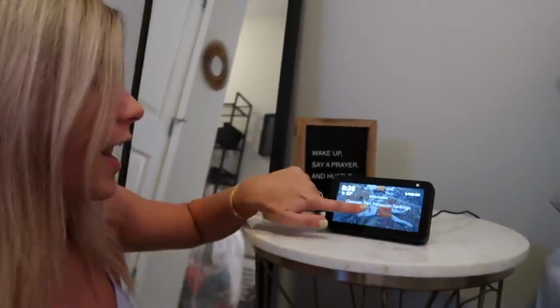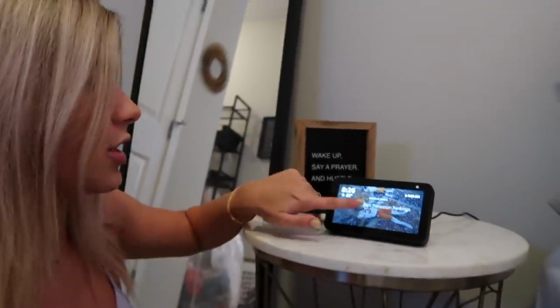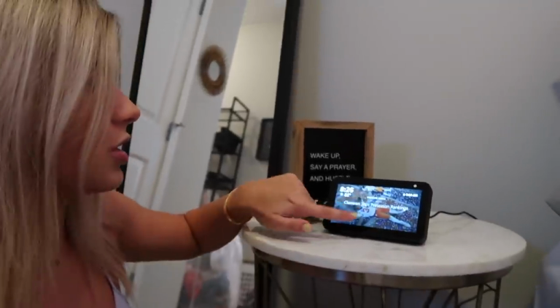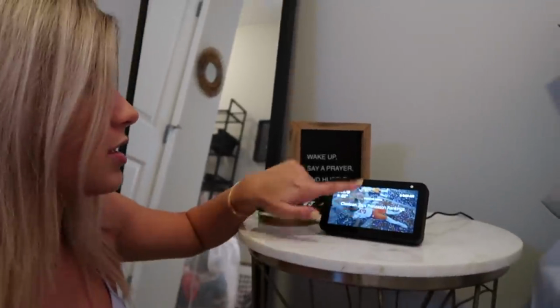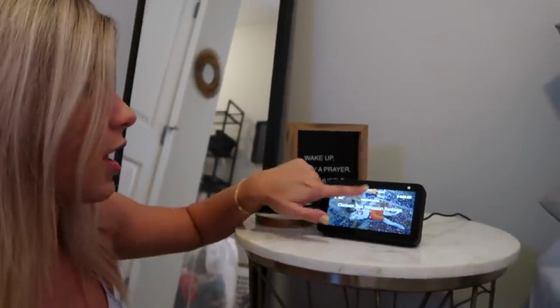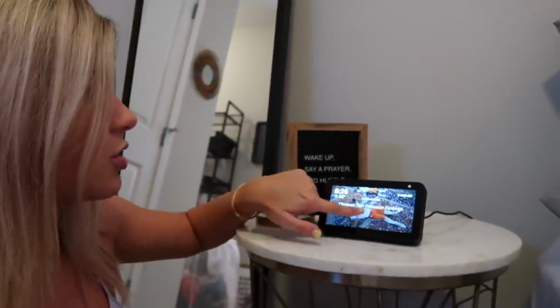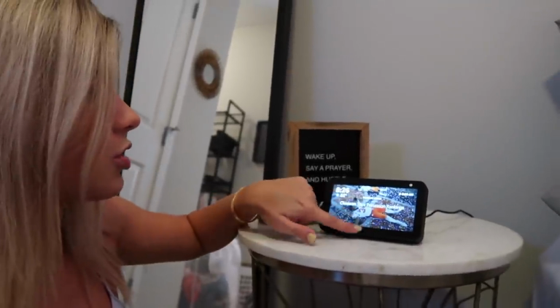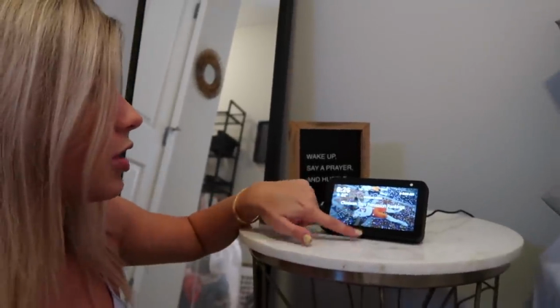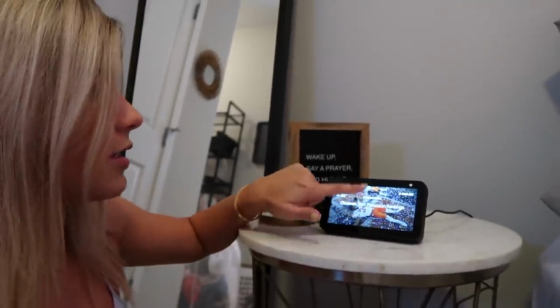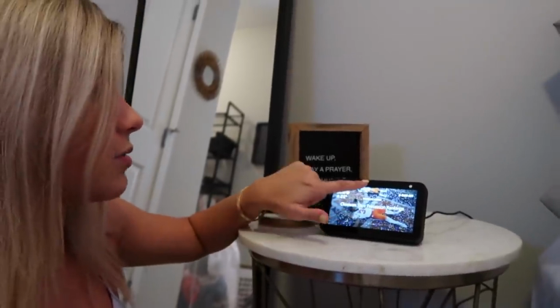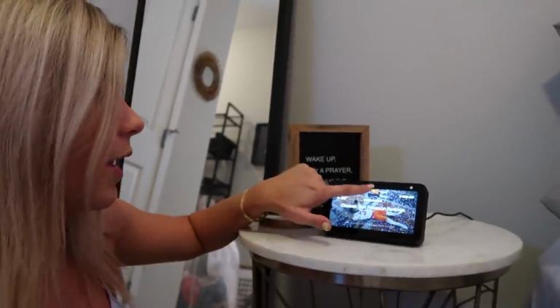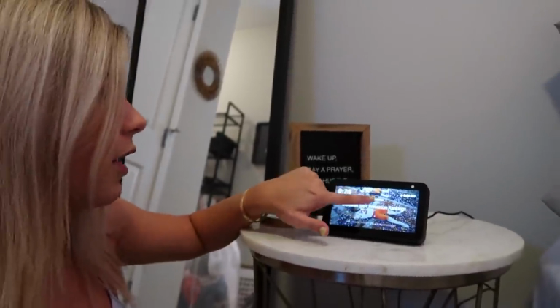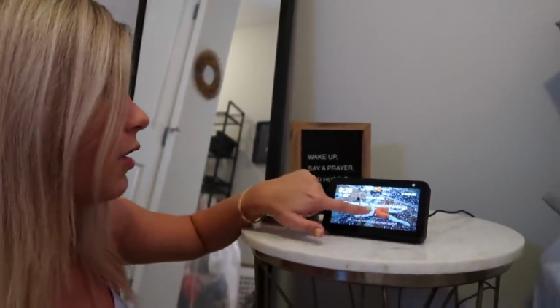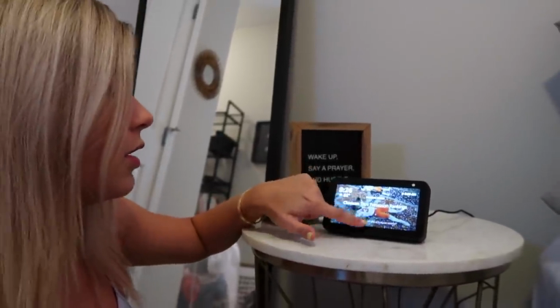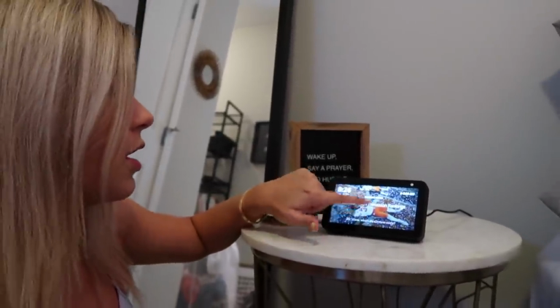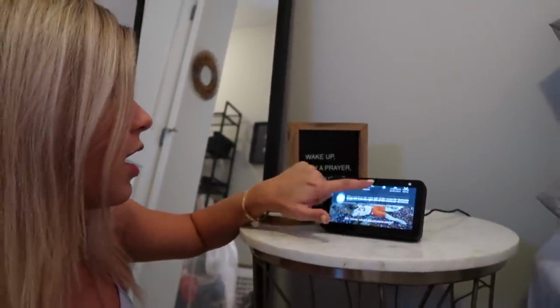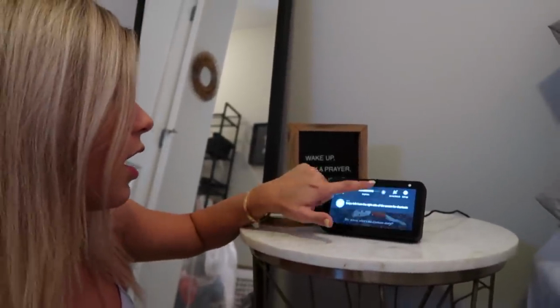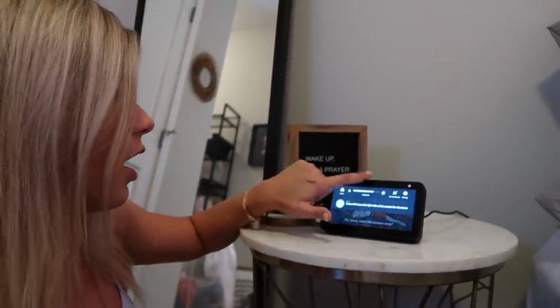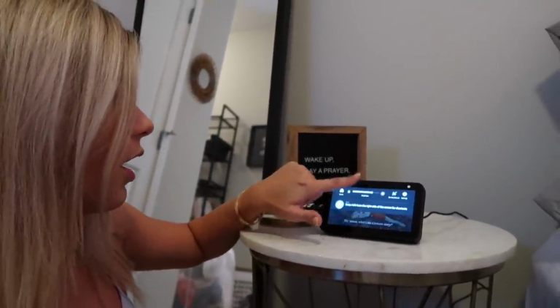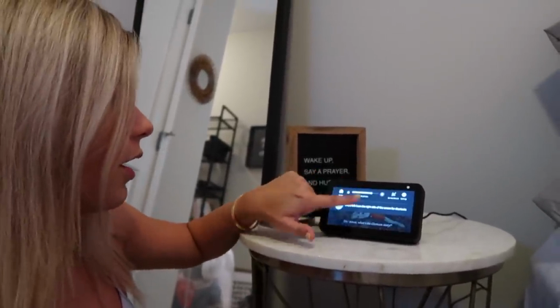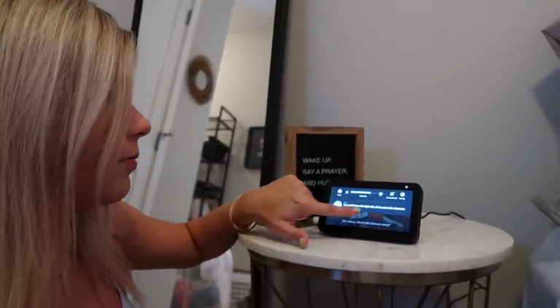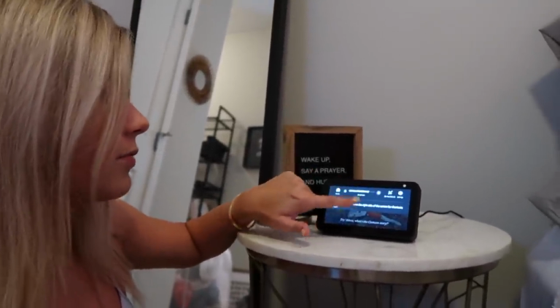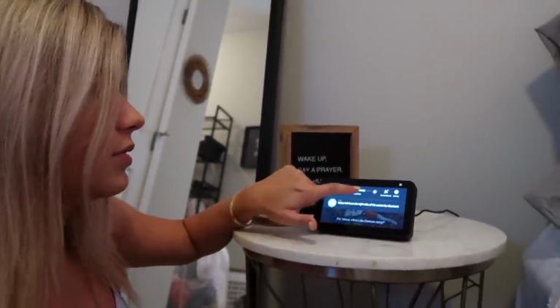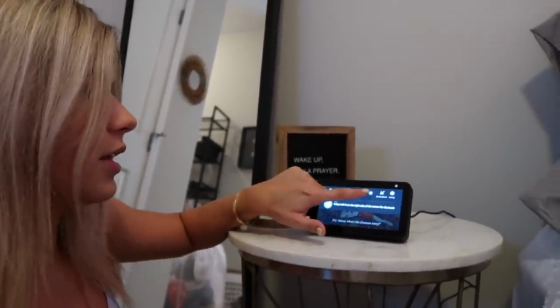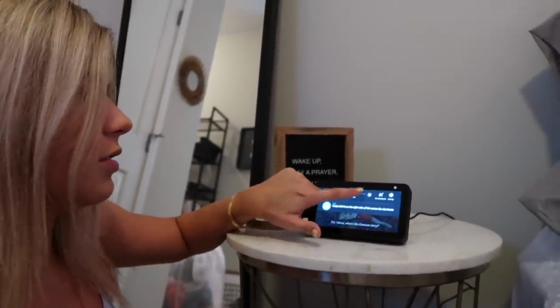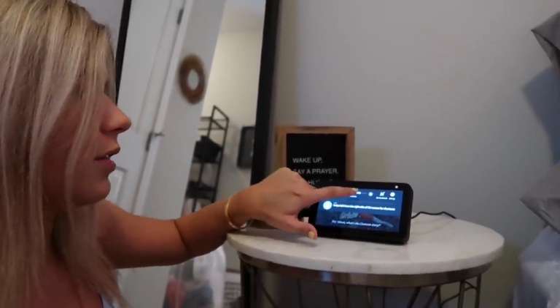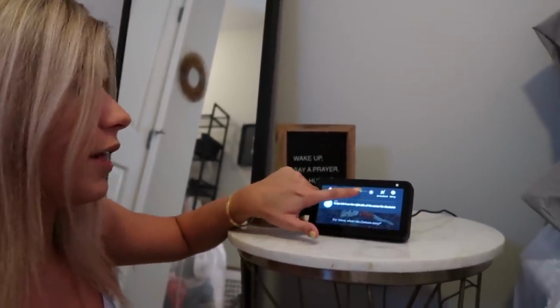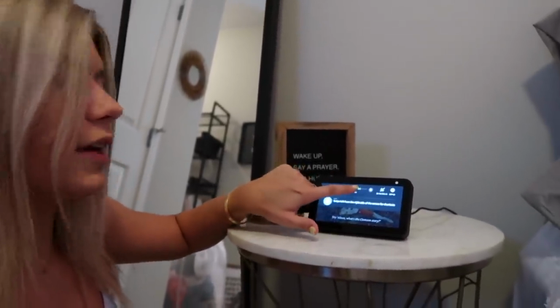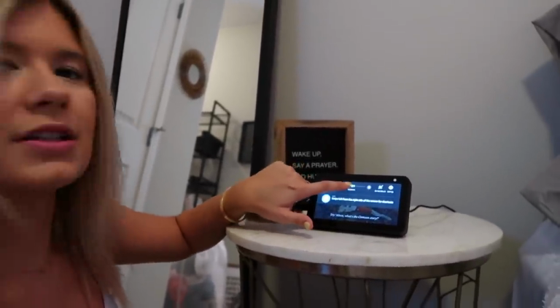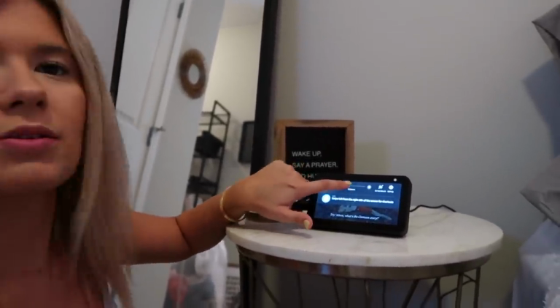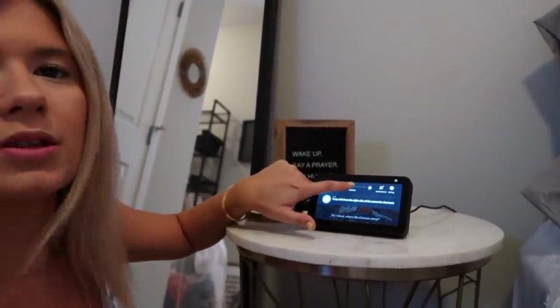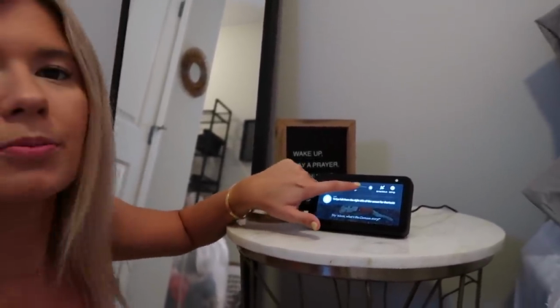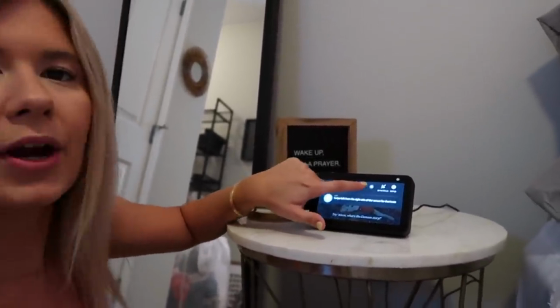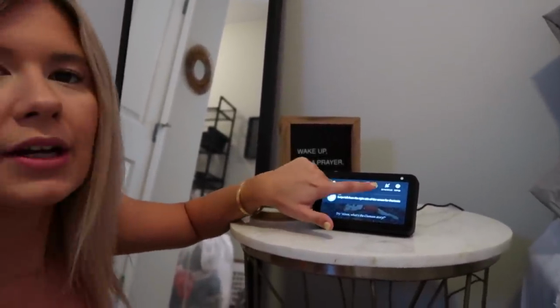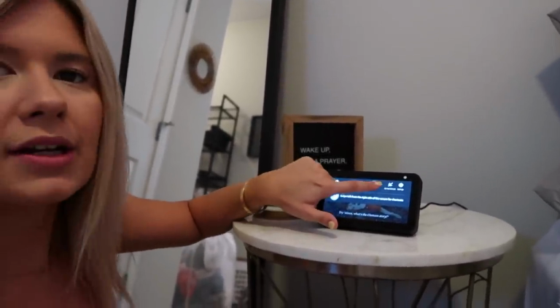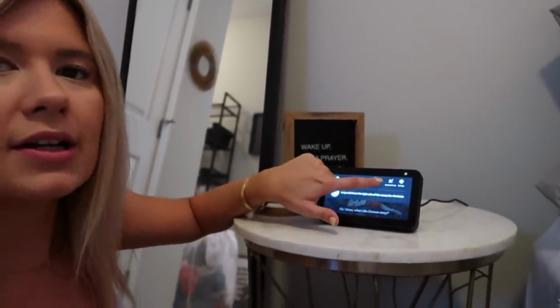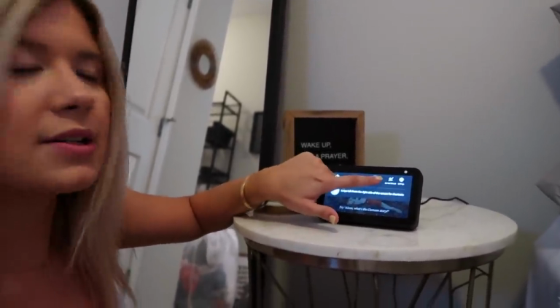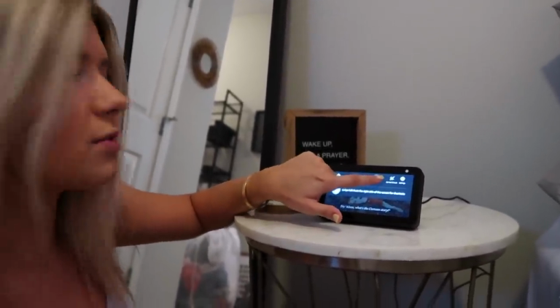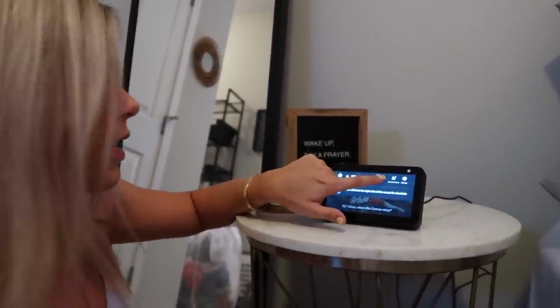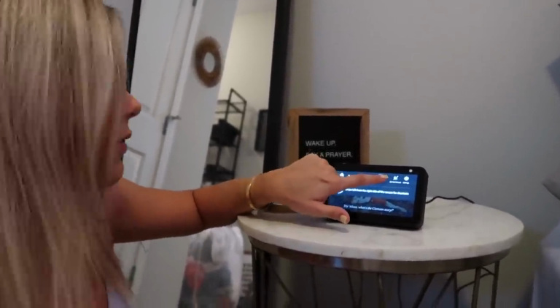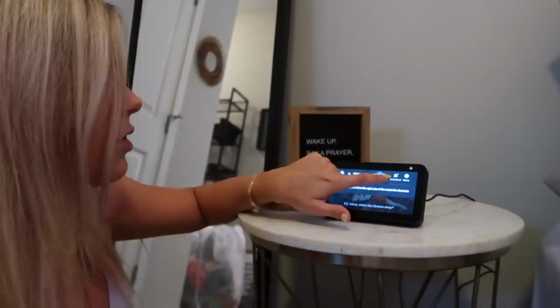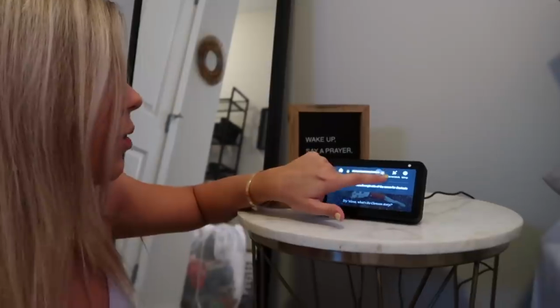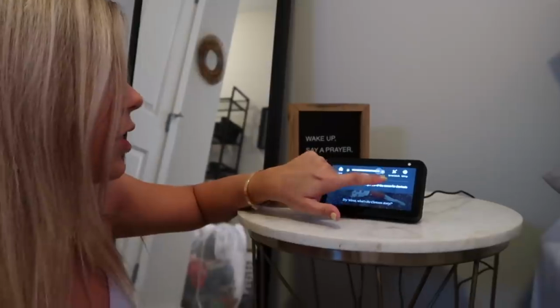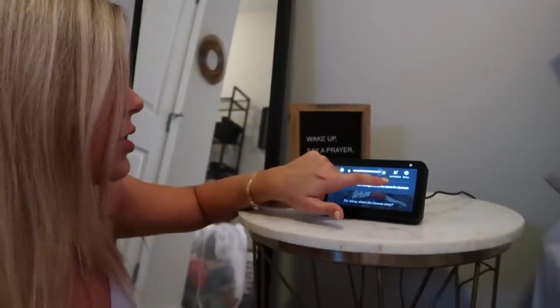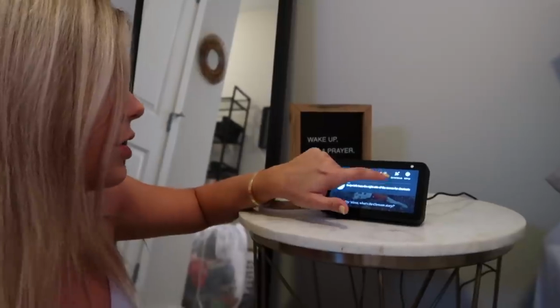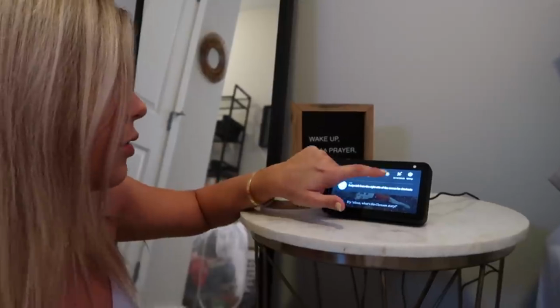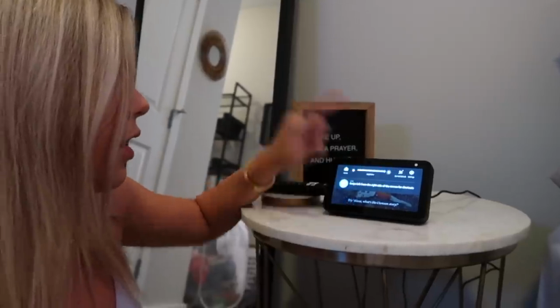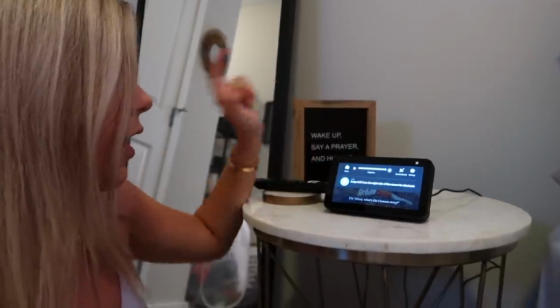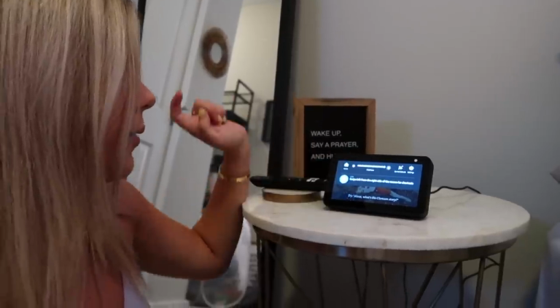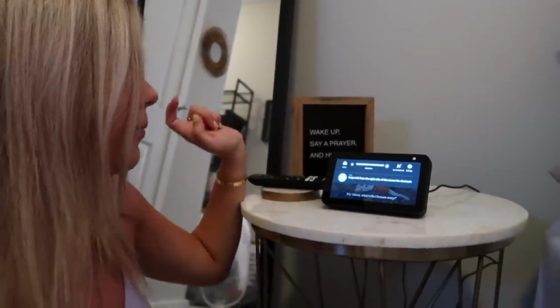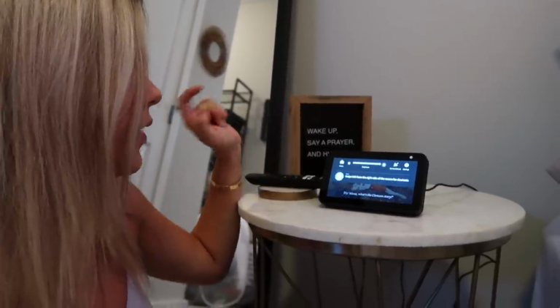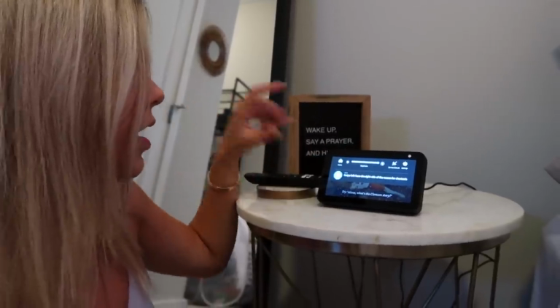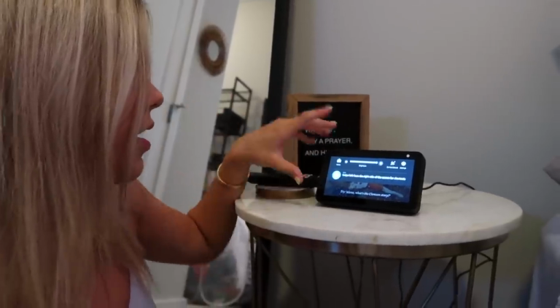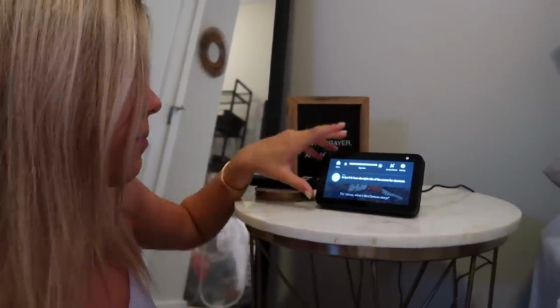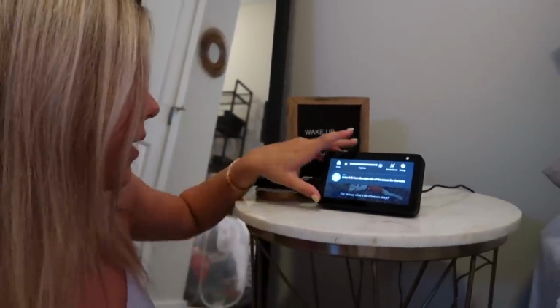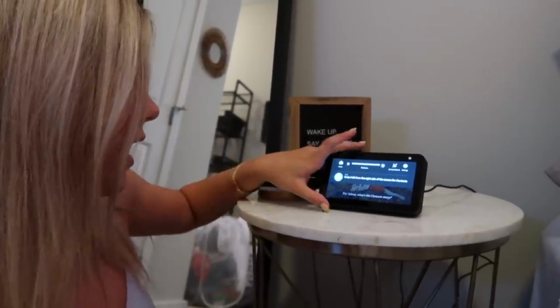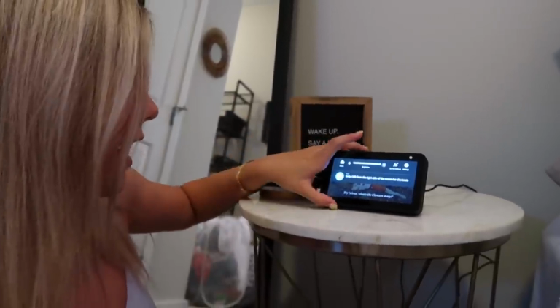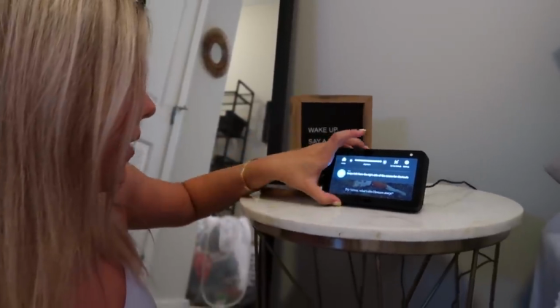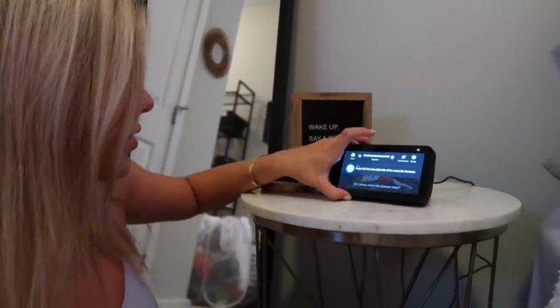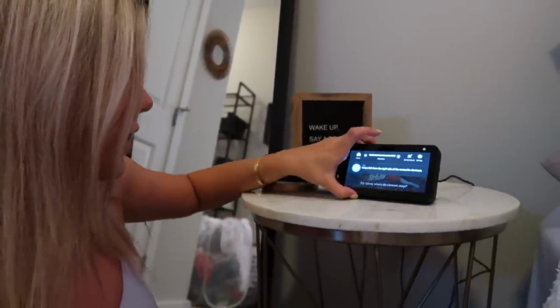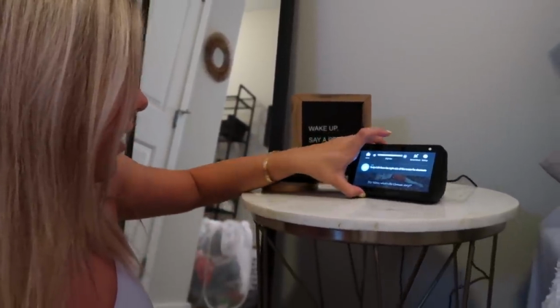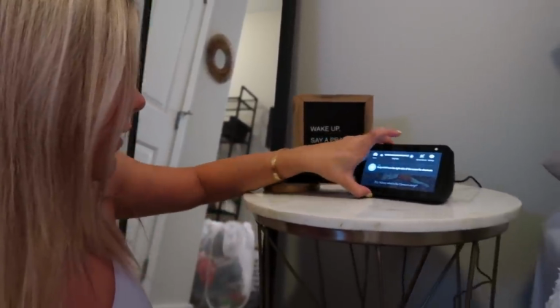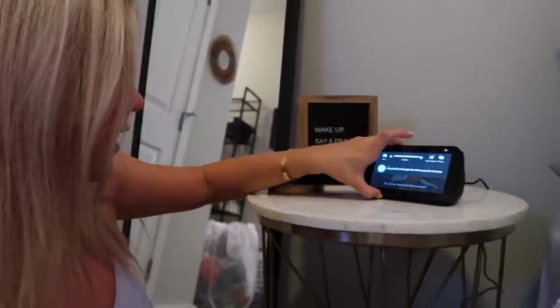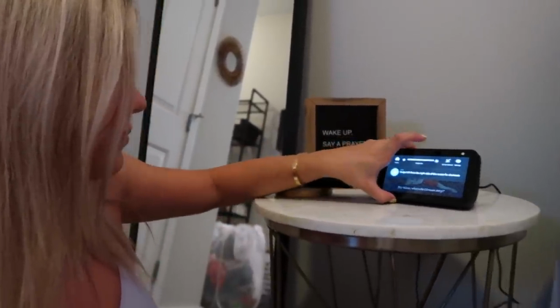It's actually touch screen as well, and you can adjust the brightness or whatever you want to do. I absolutely love it. She's awesome.